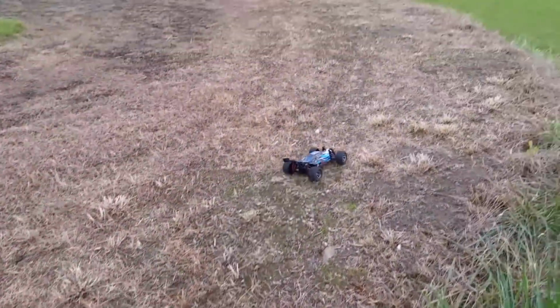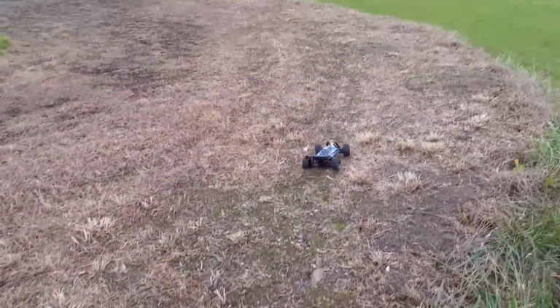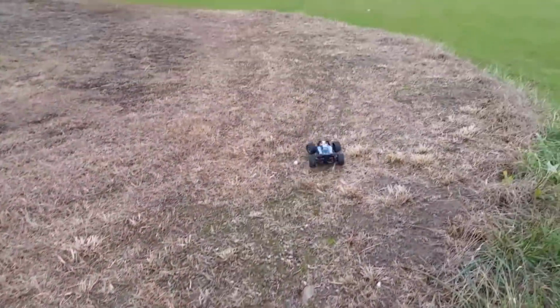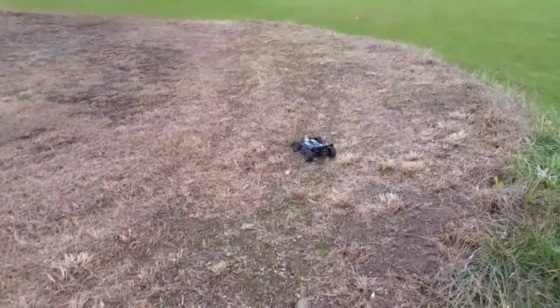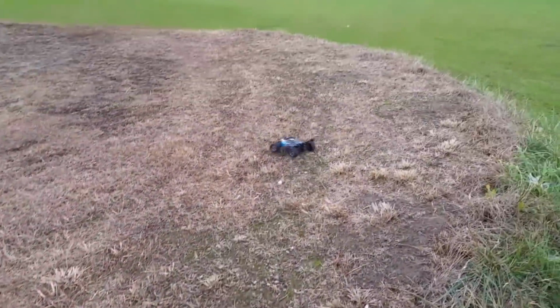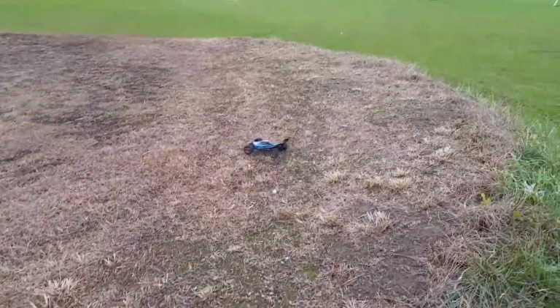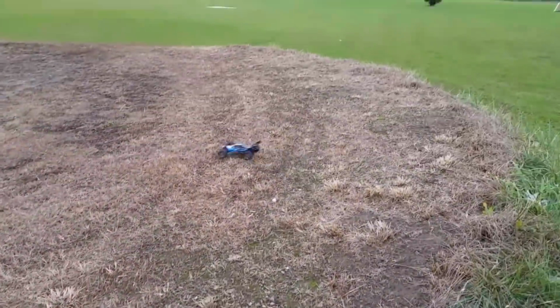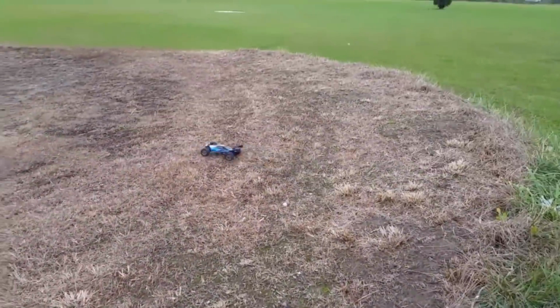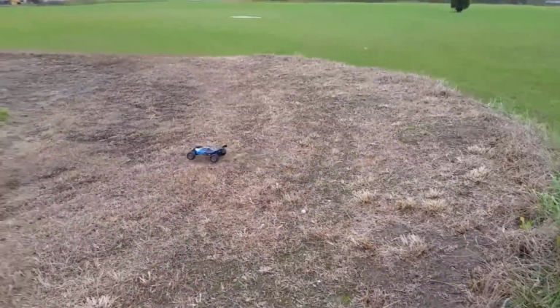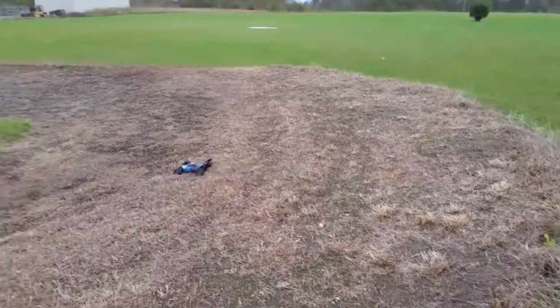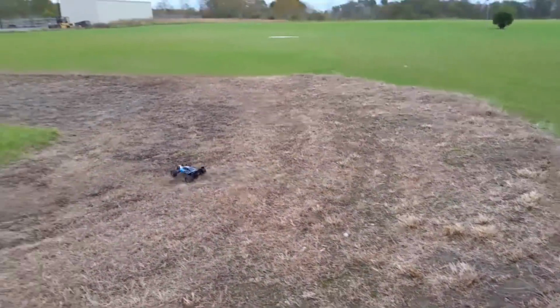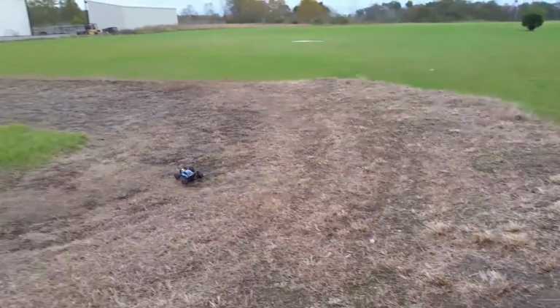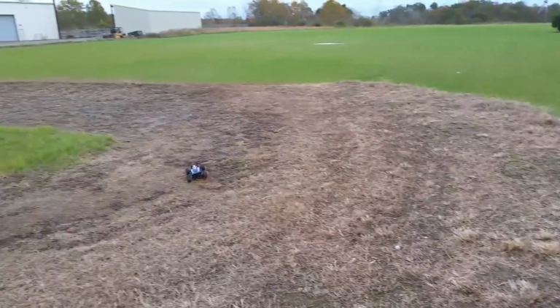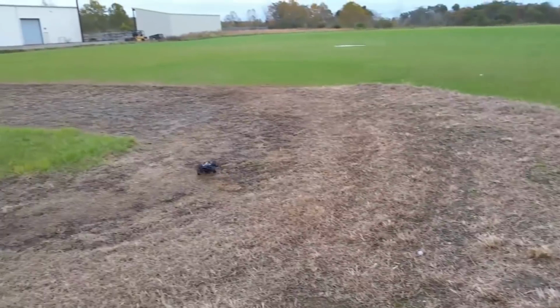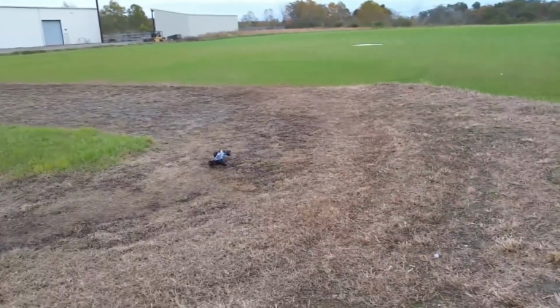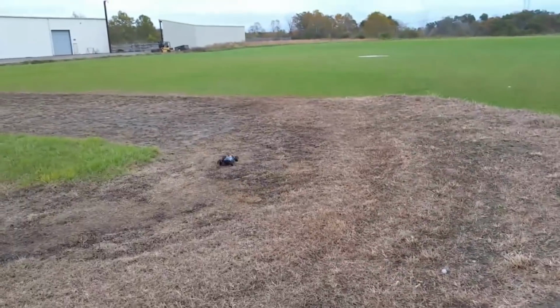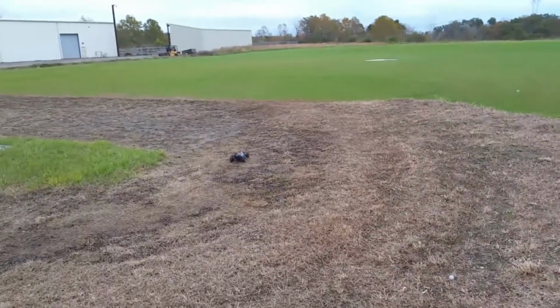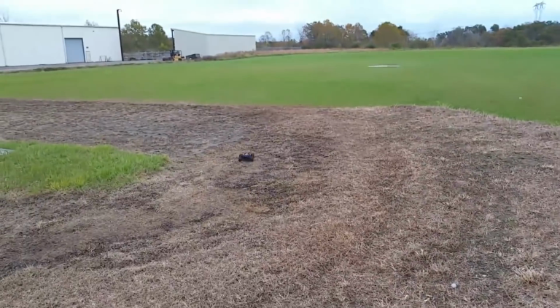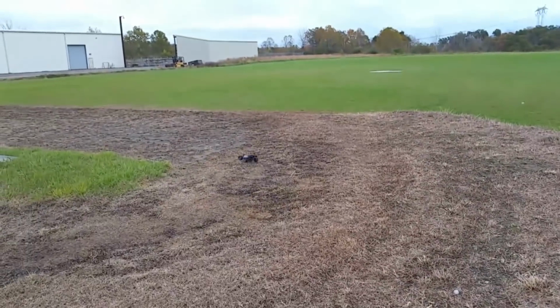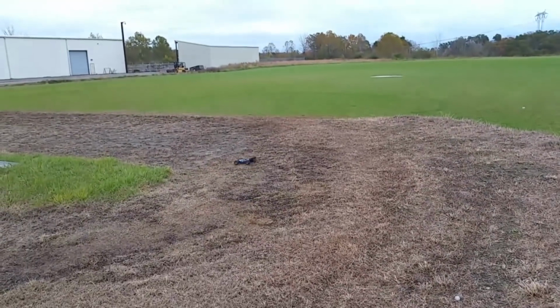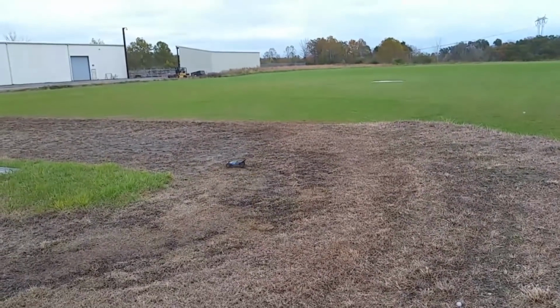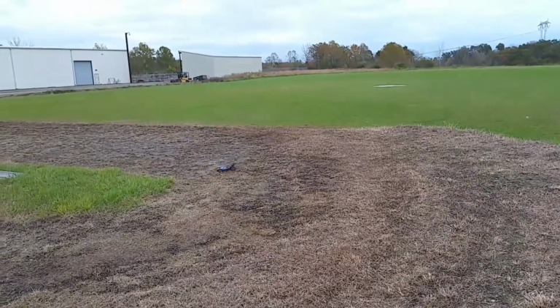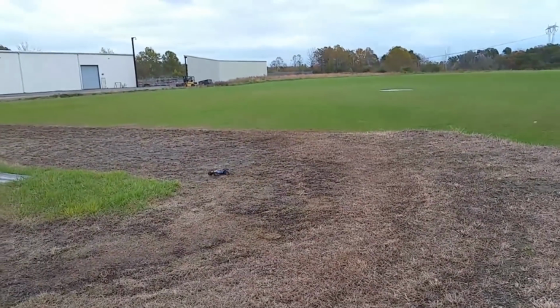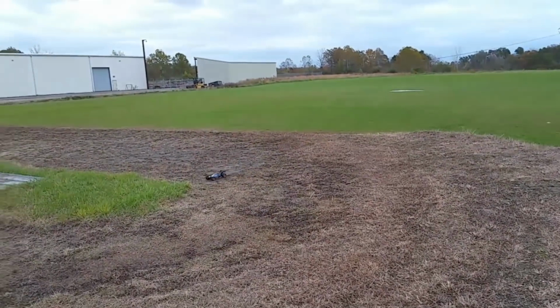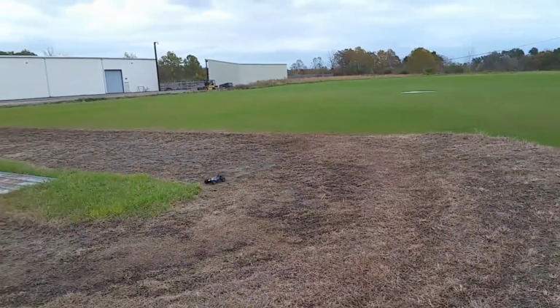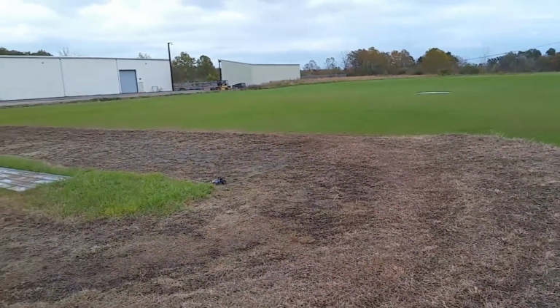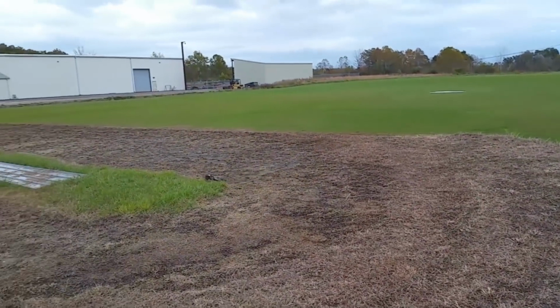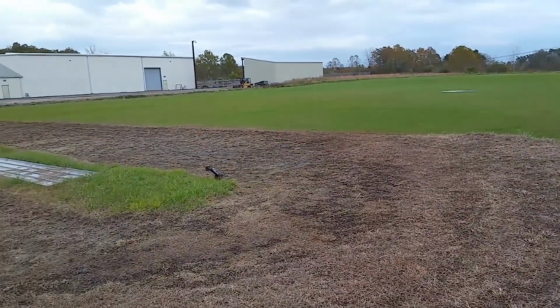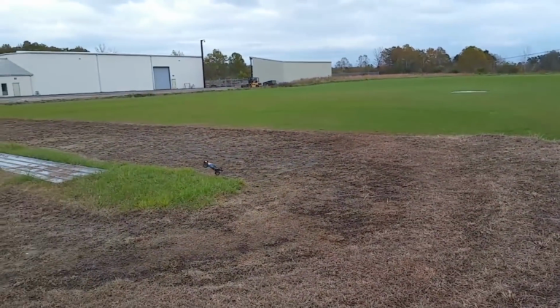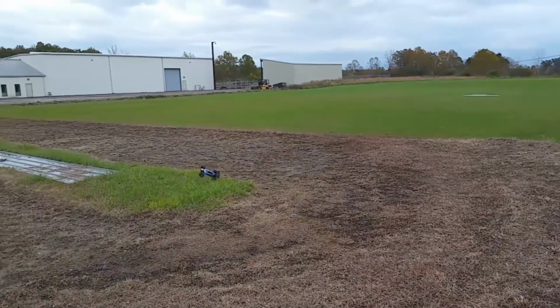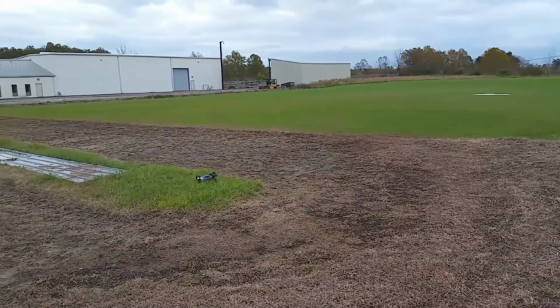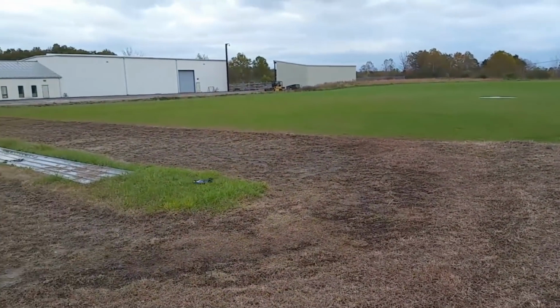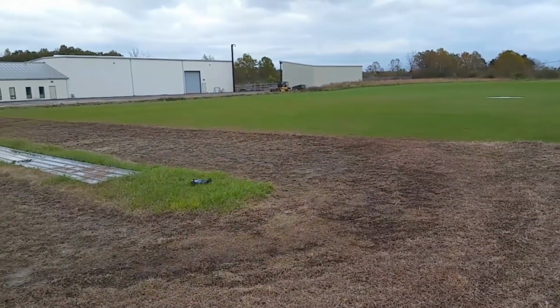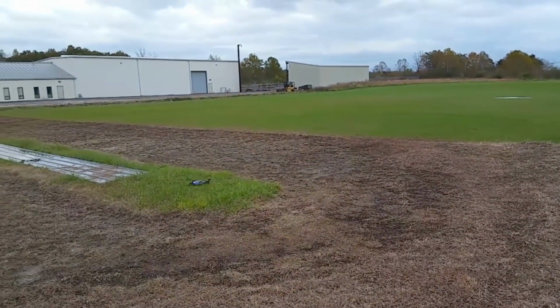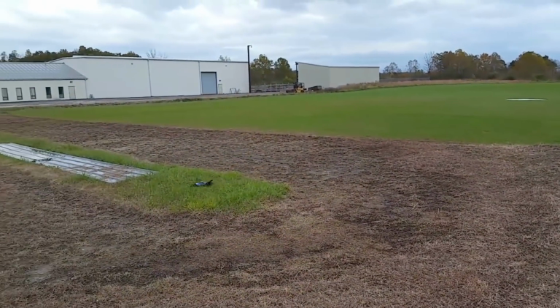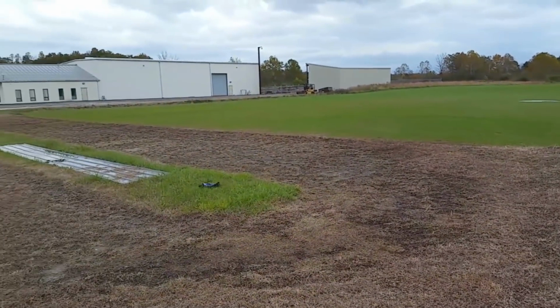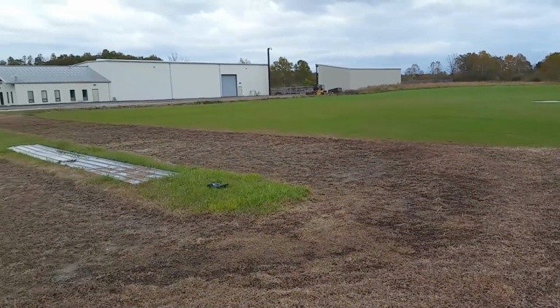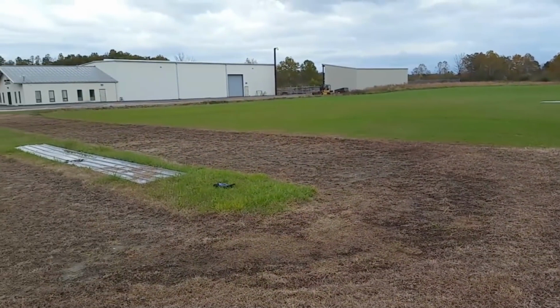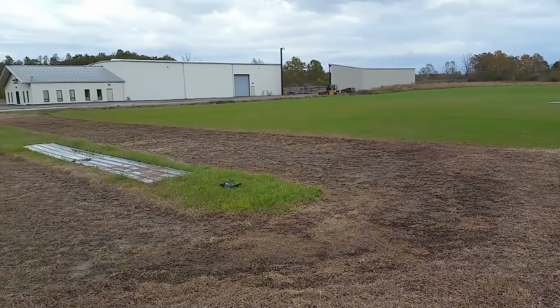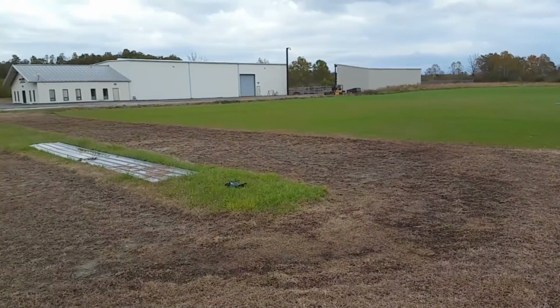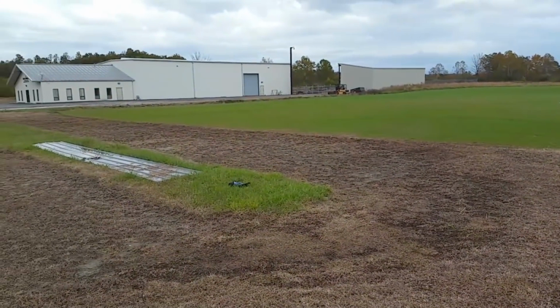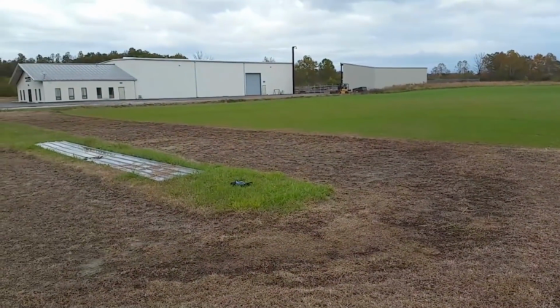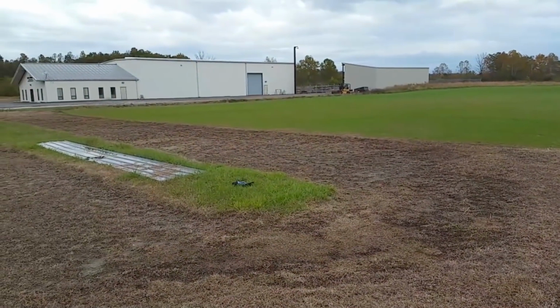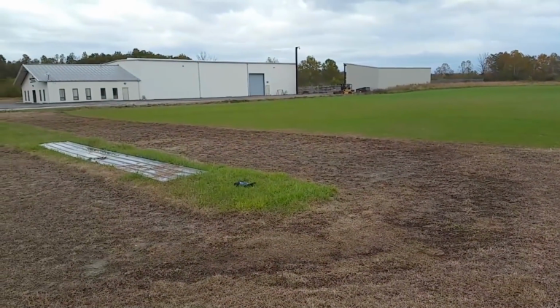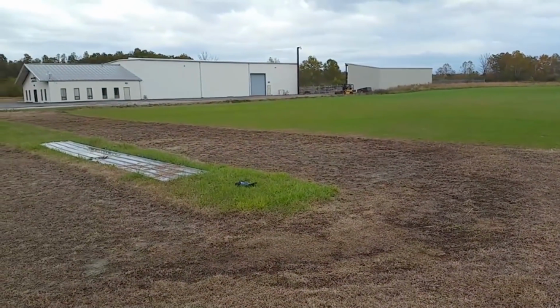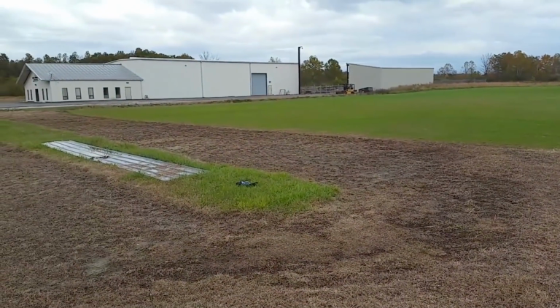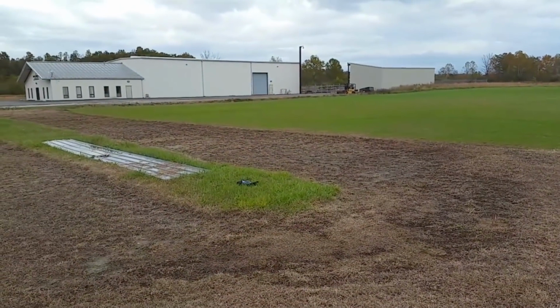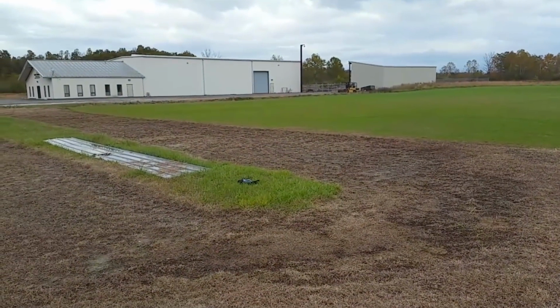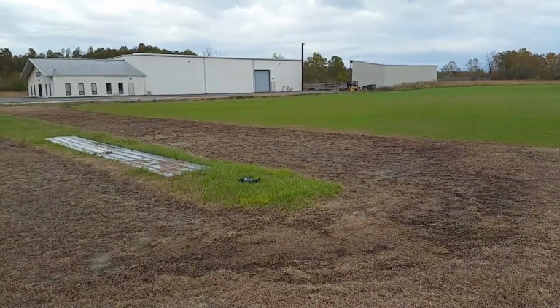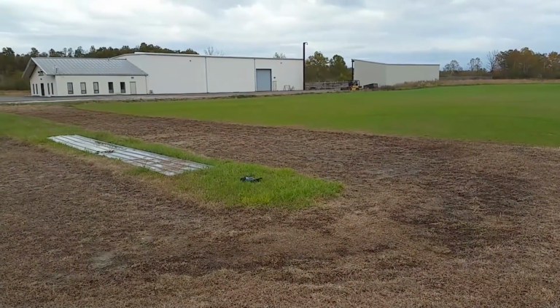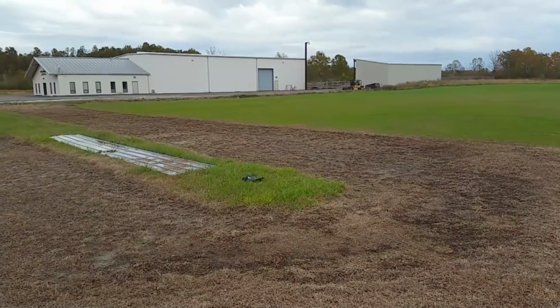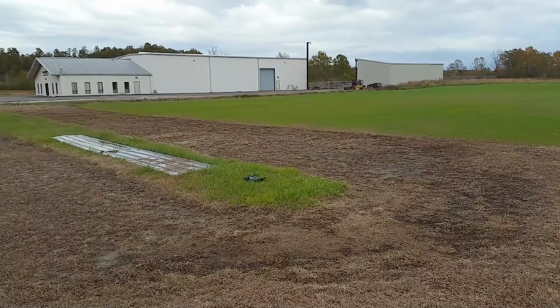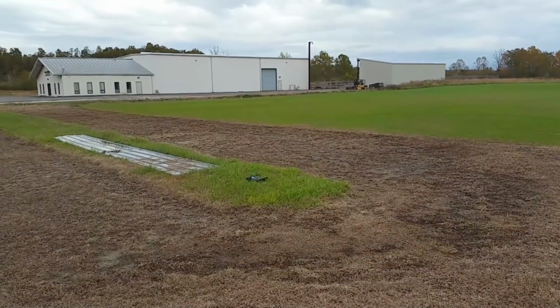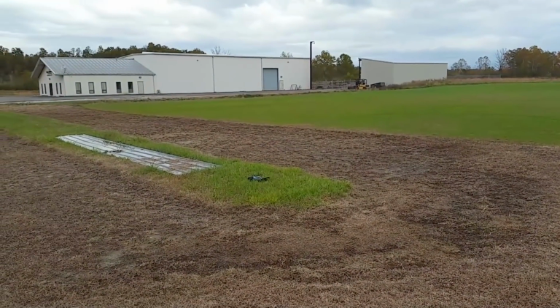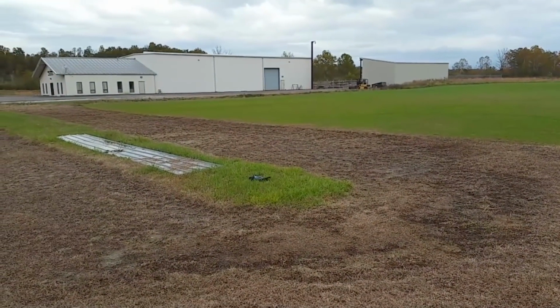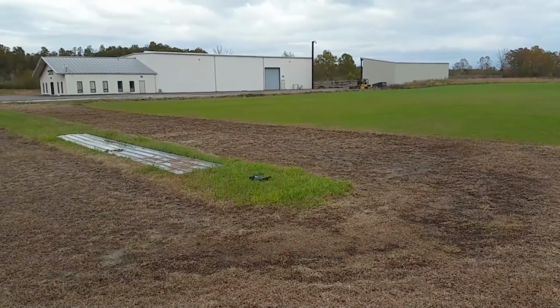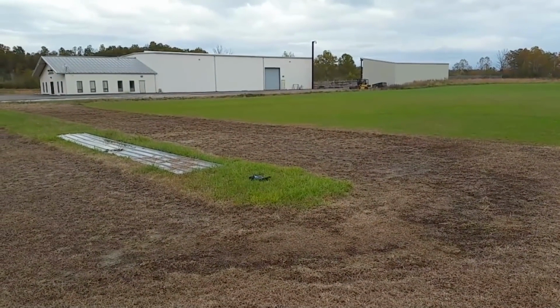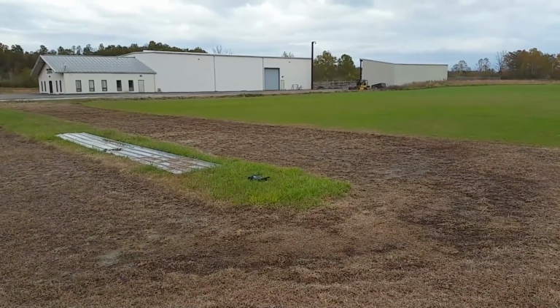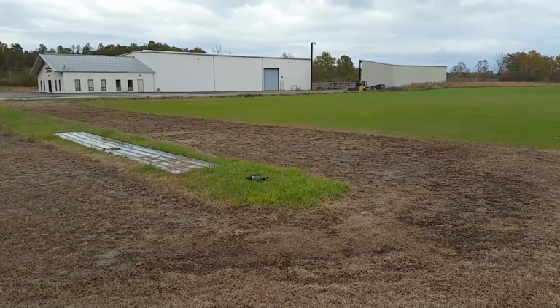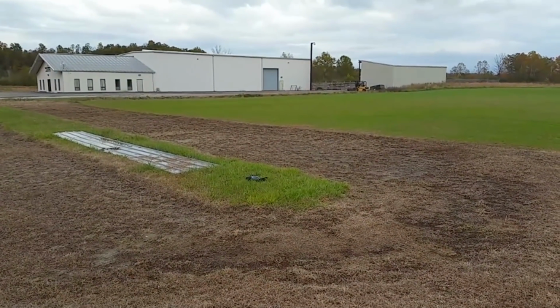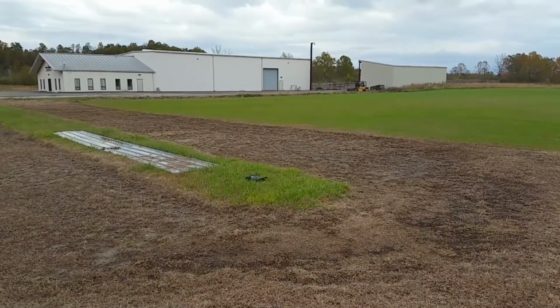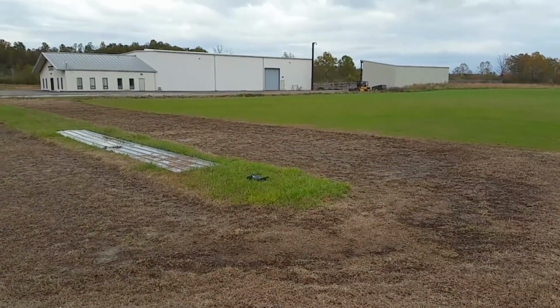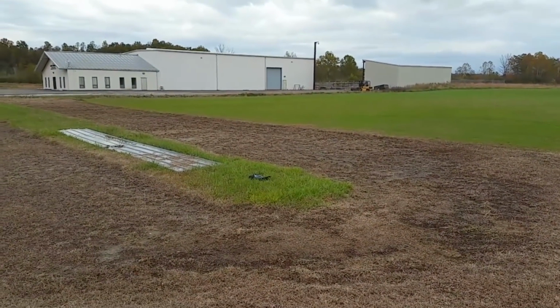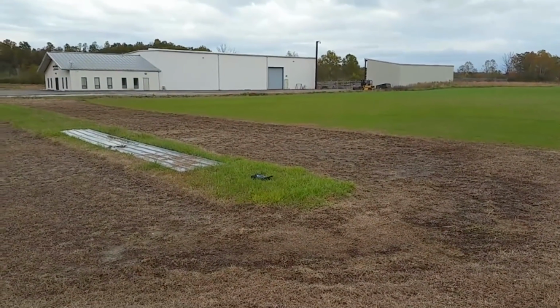There's our speed track — we need a little work done out here. You can't even go straight.